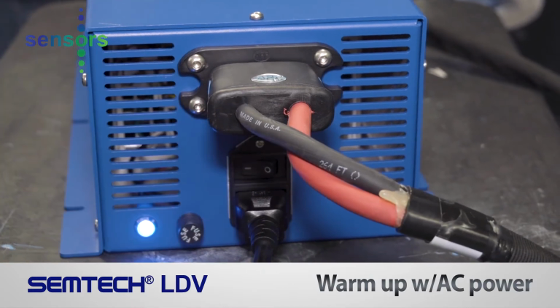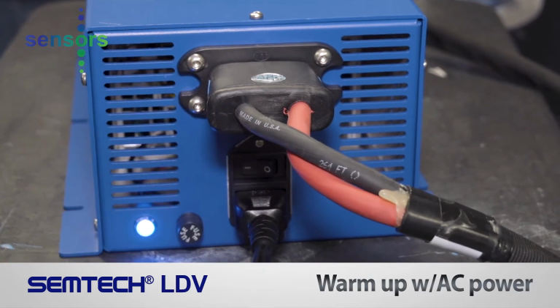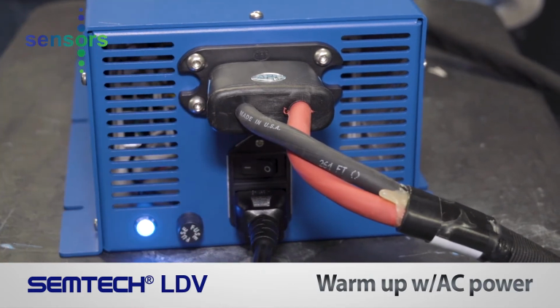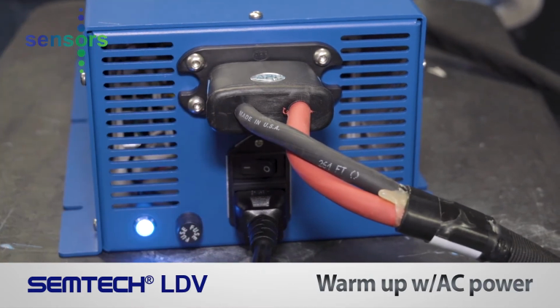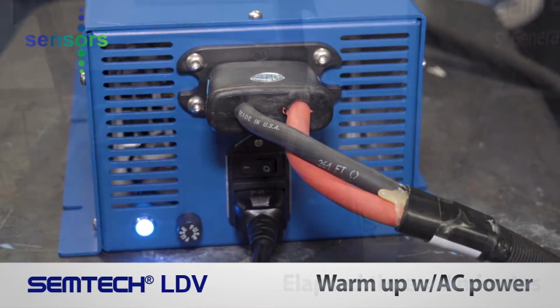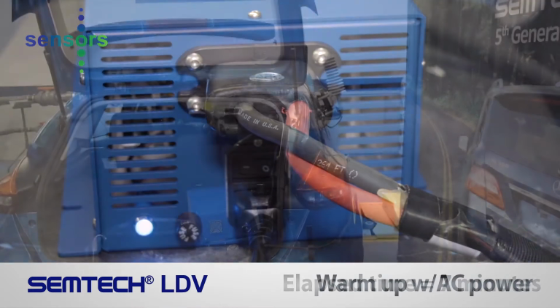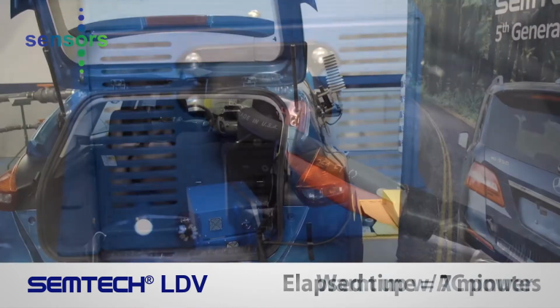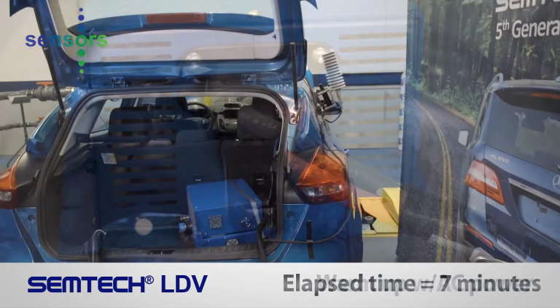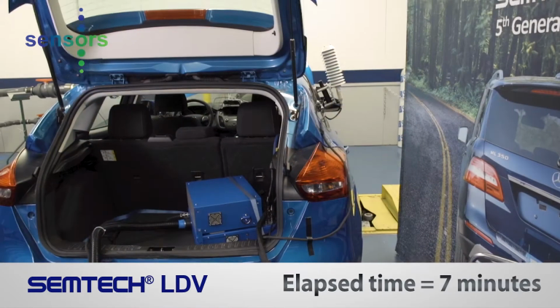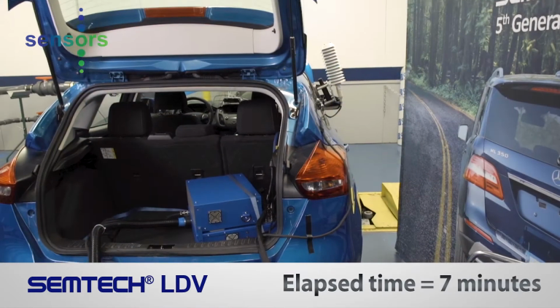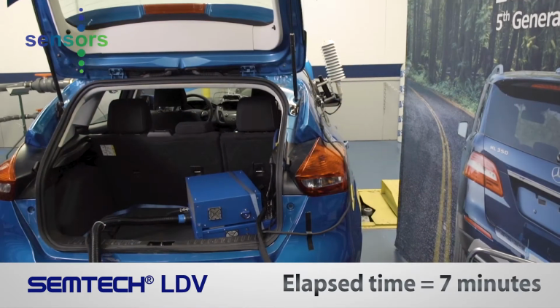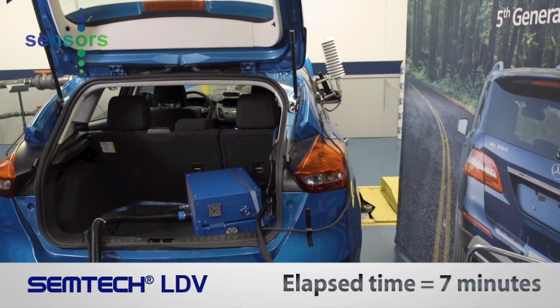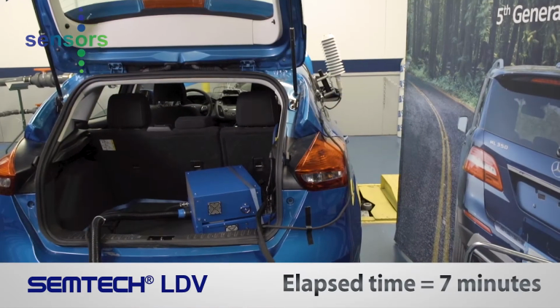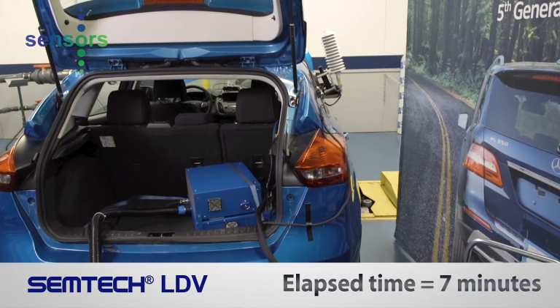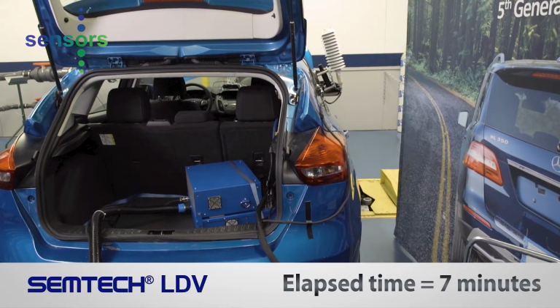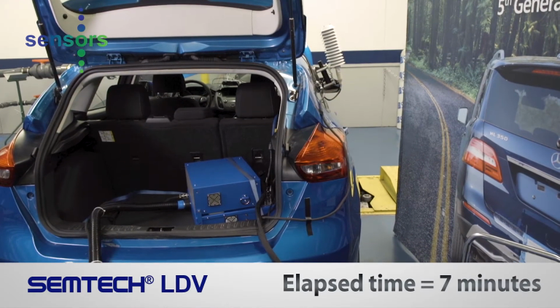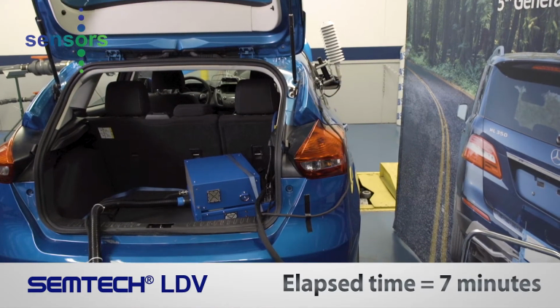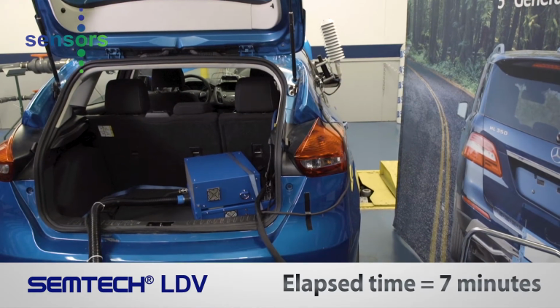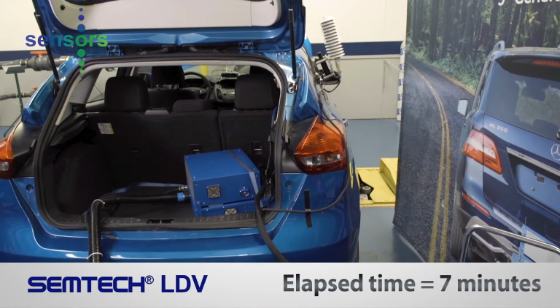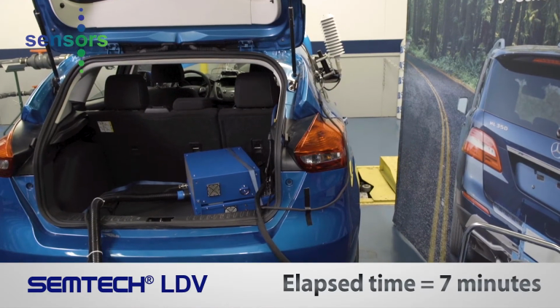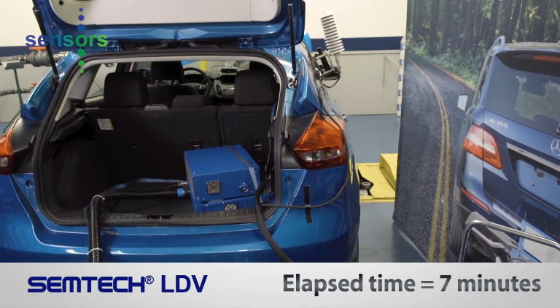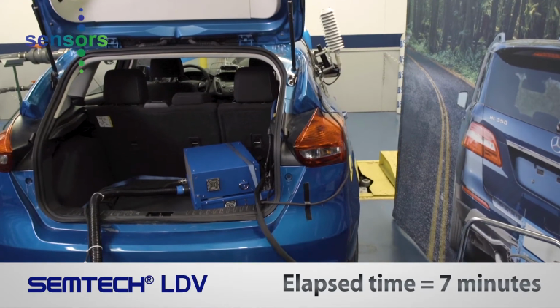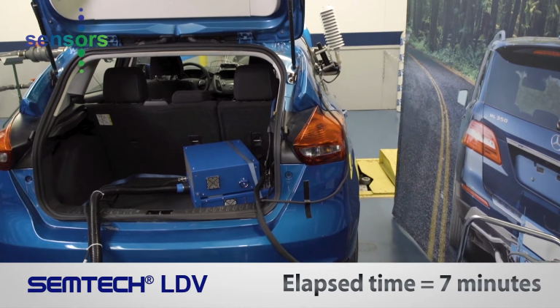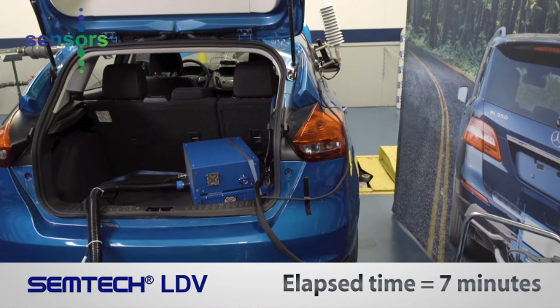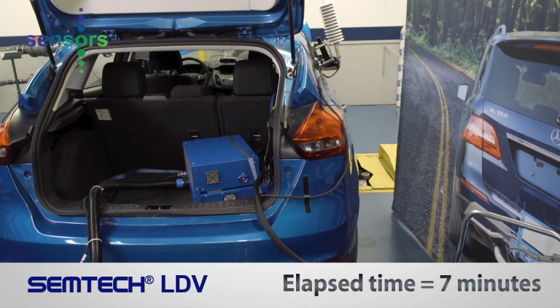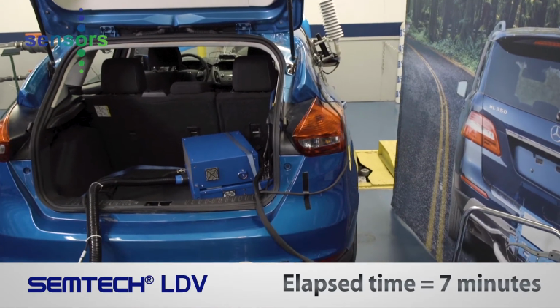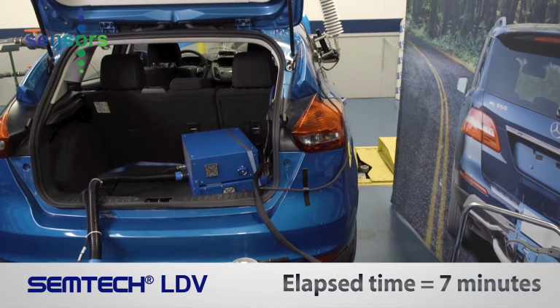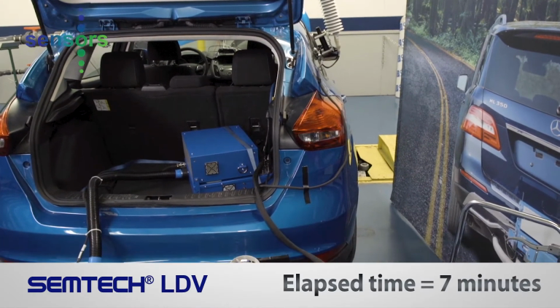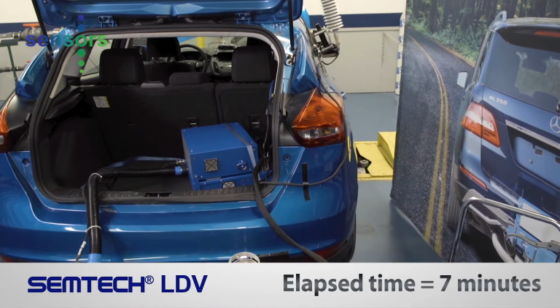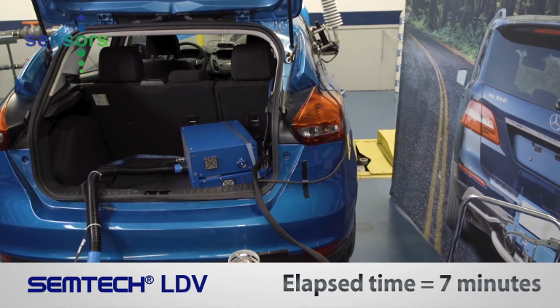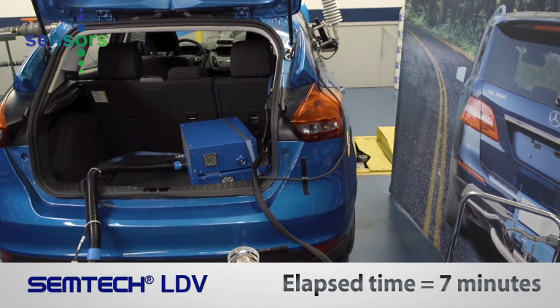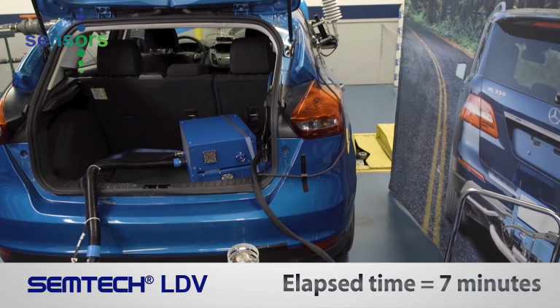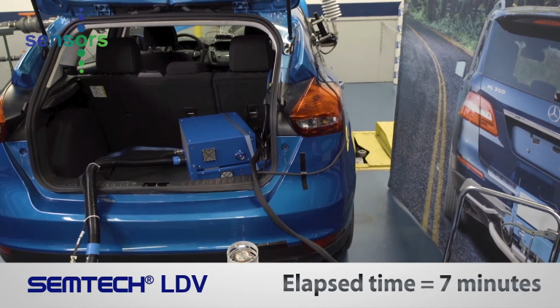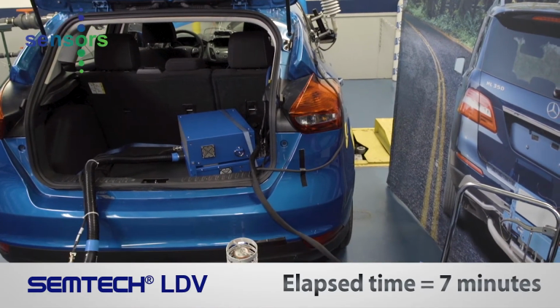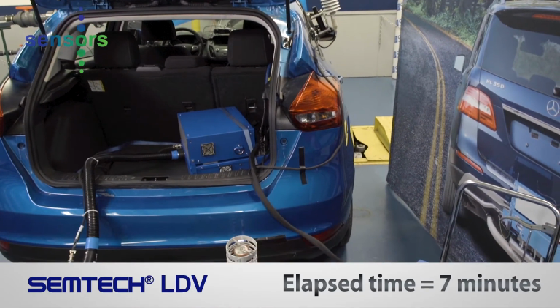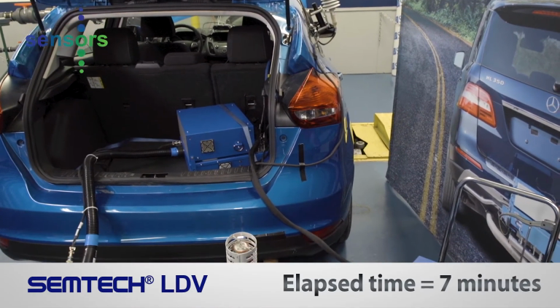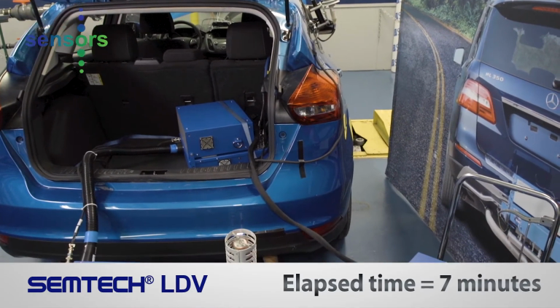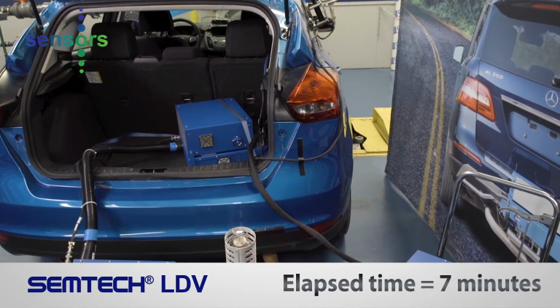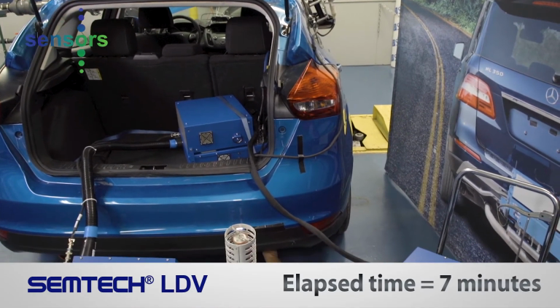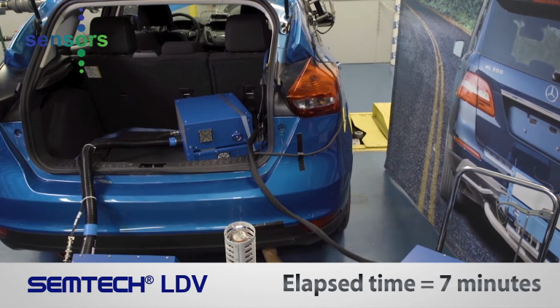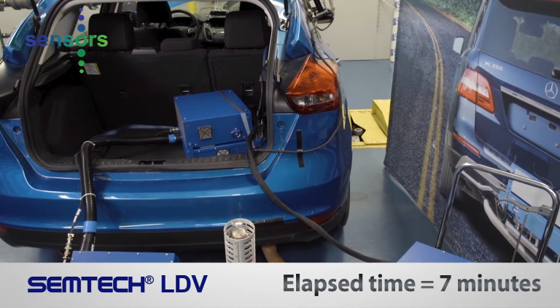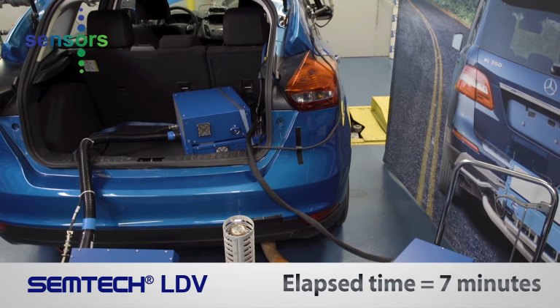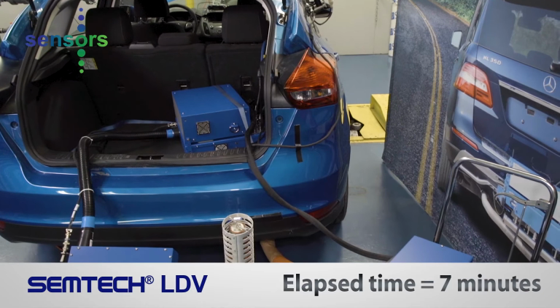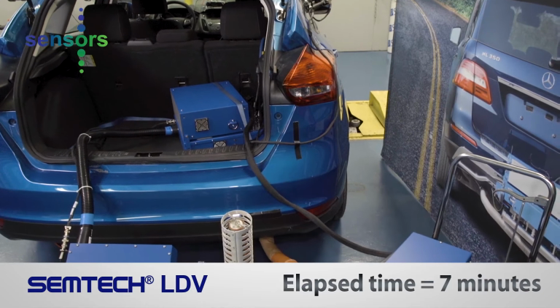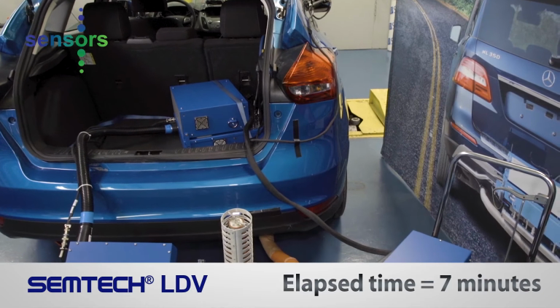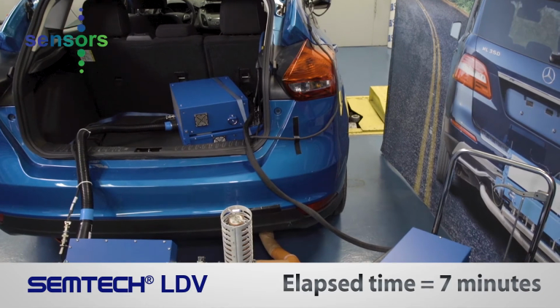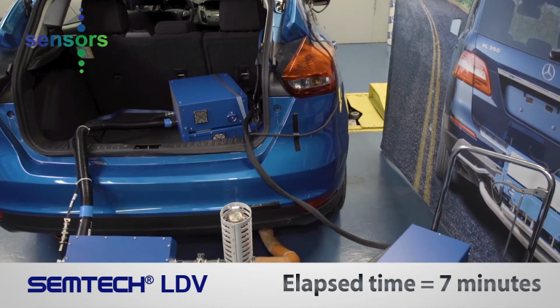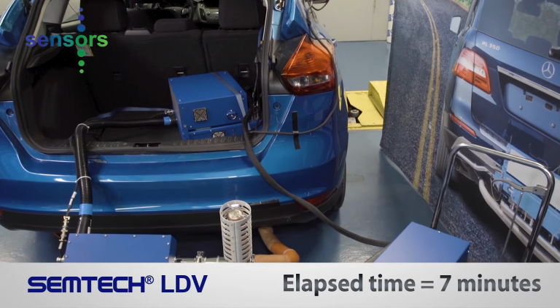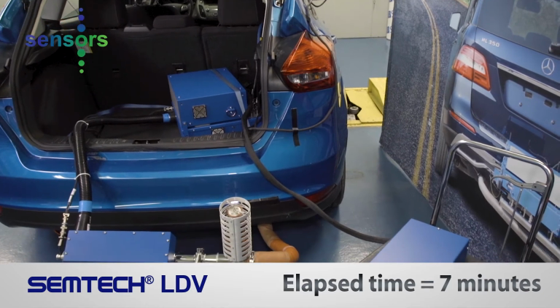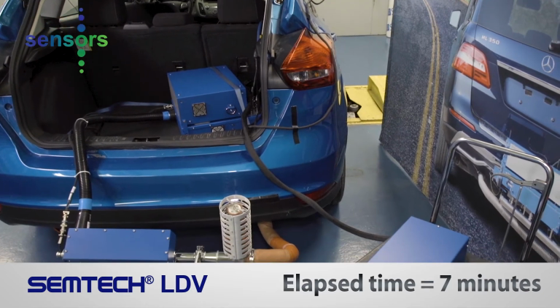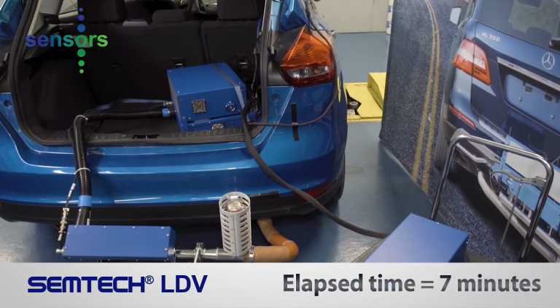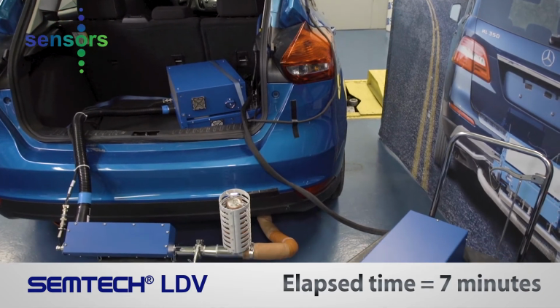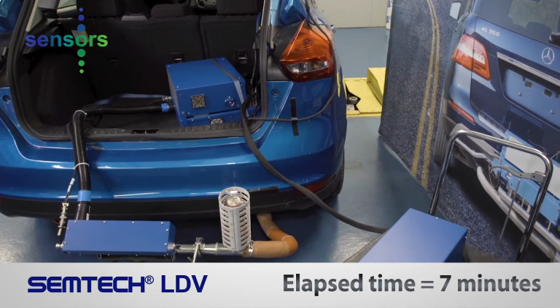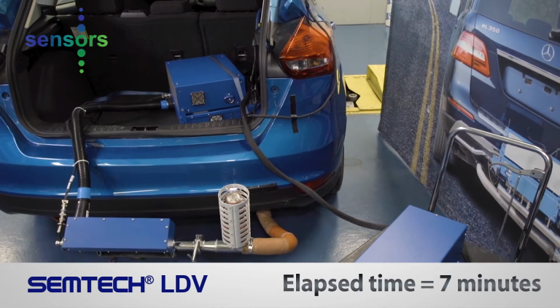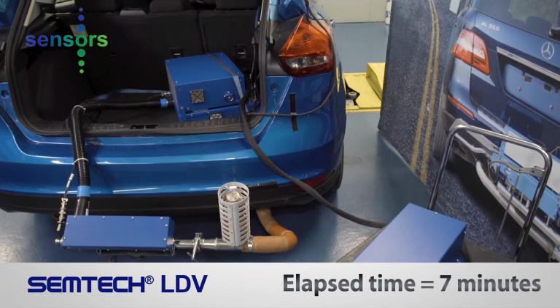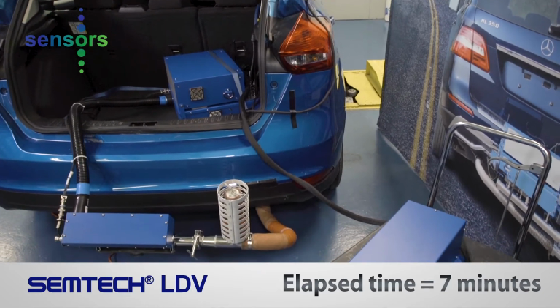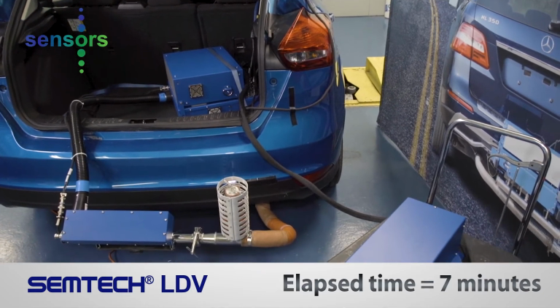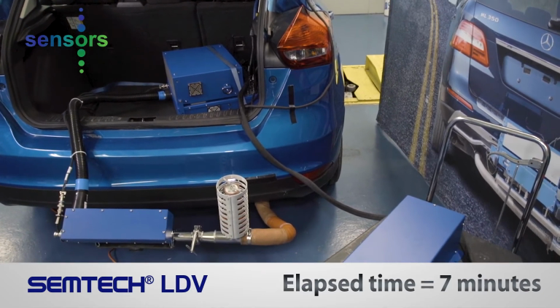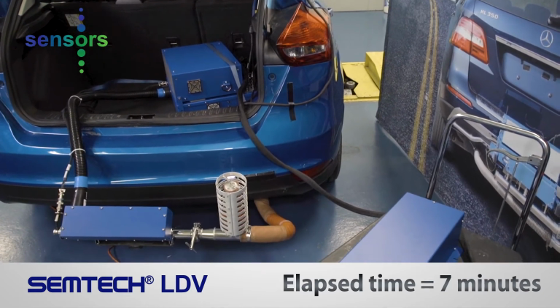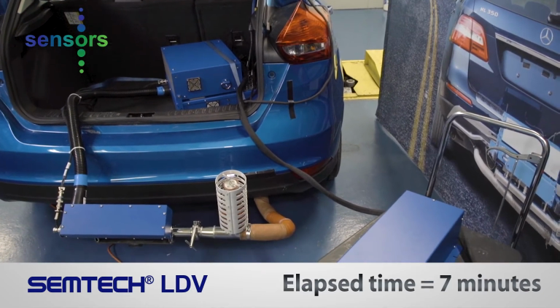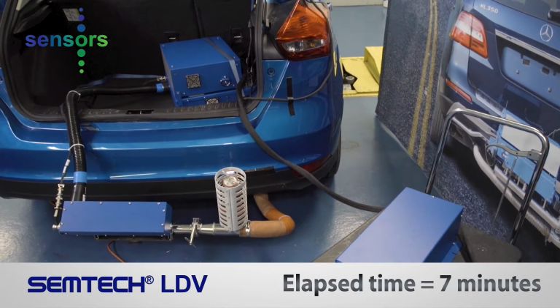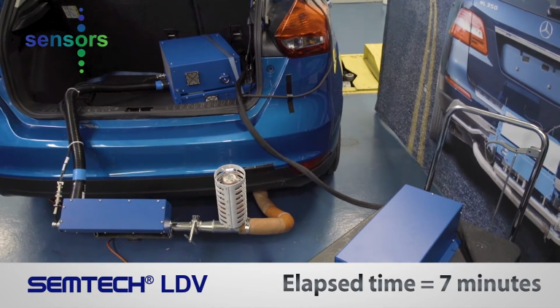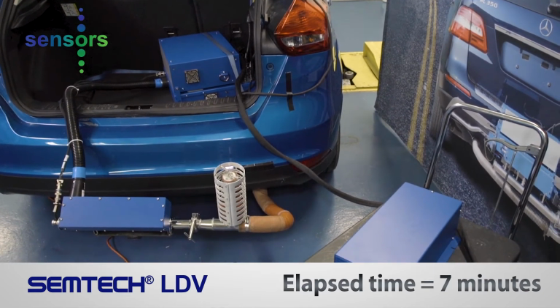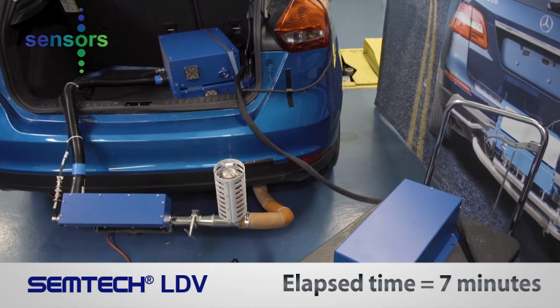Although parts of the installation were shortened for this video, the installation of our base Simtek LDV took 7 minutes.